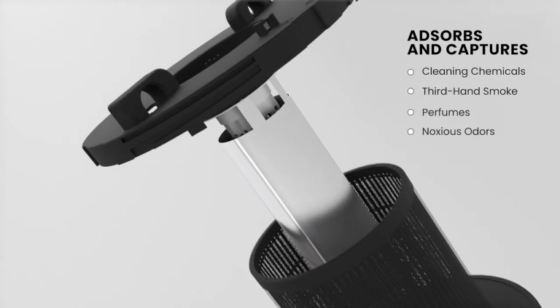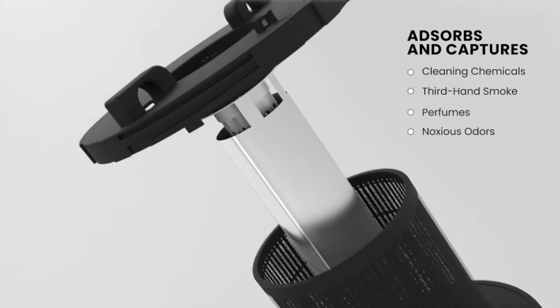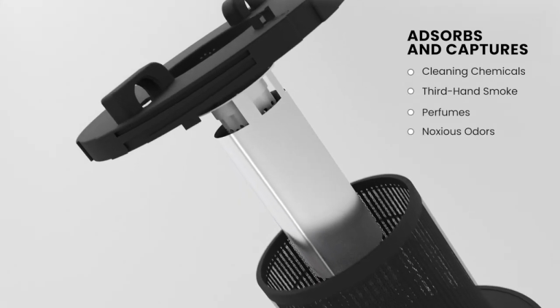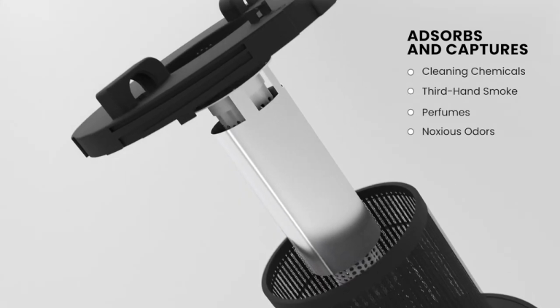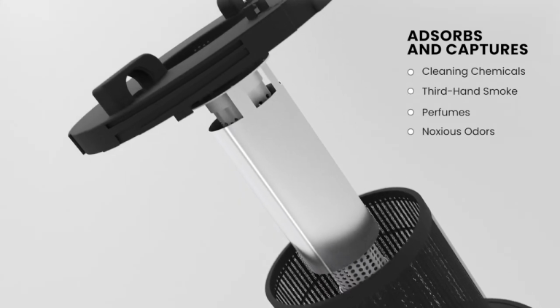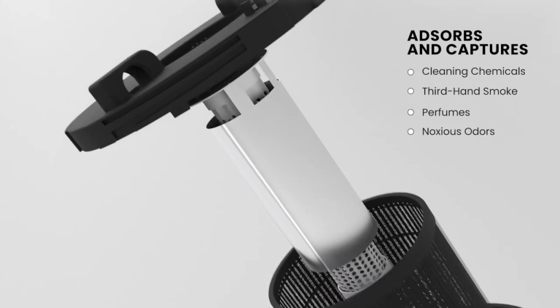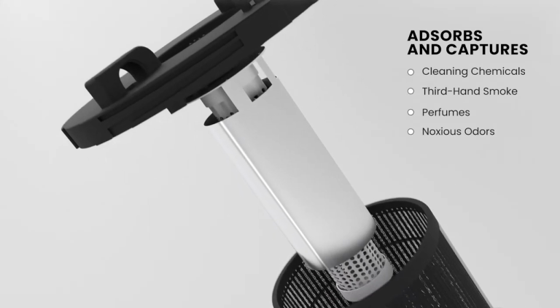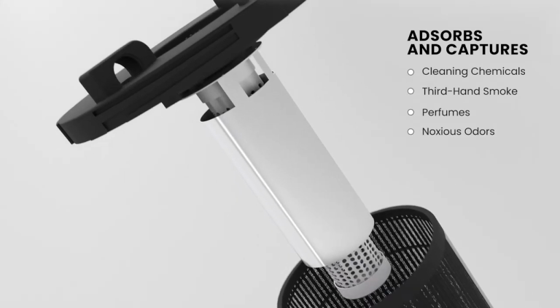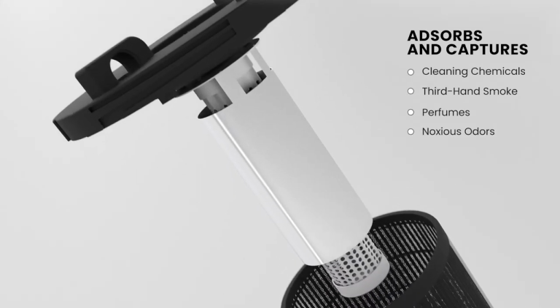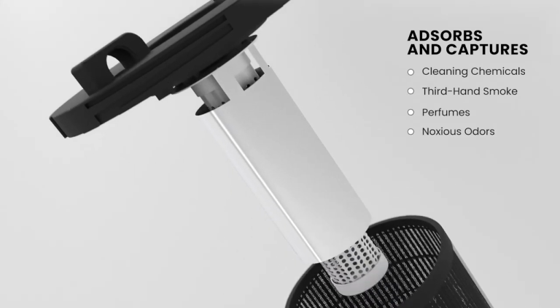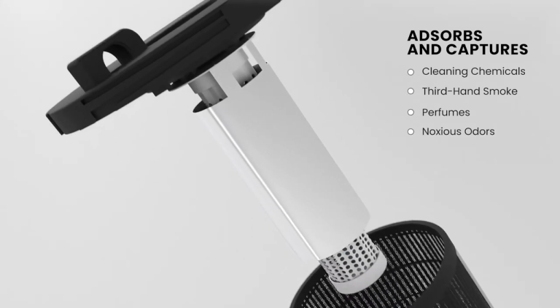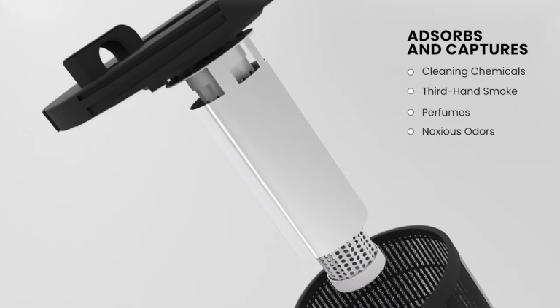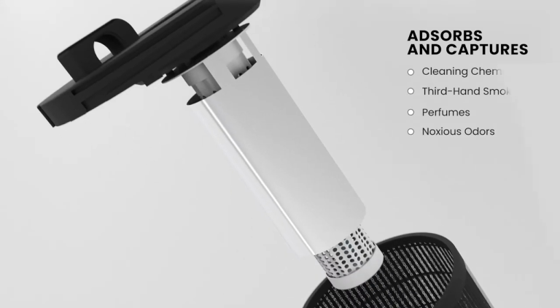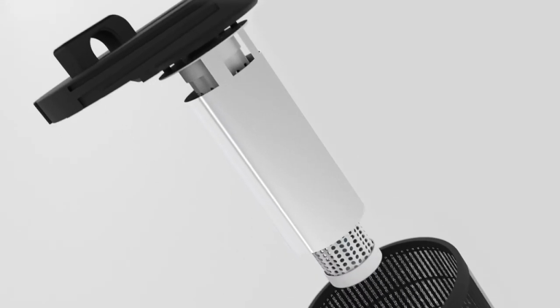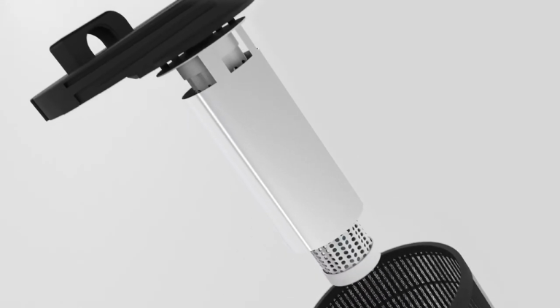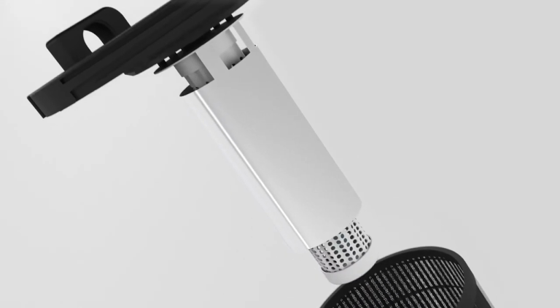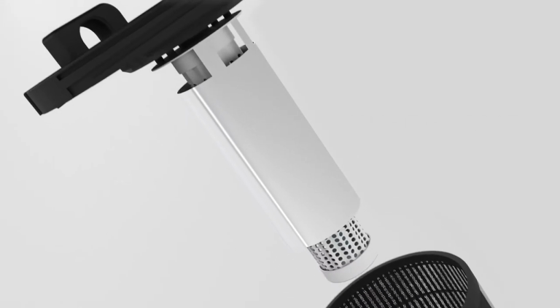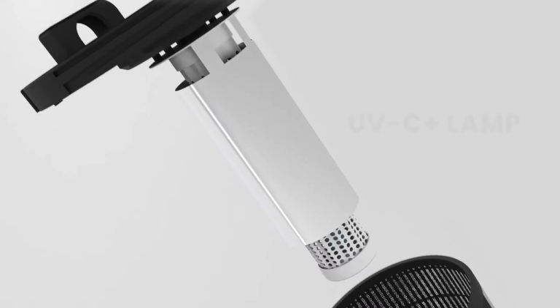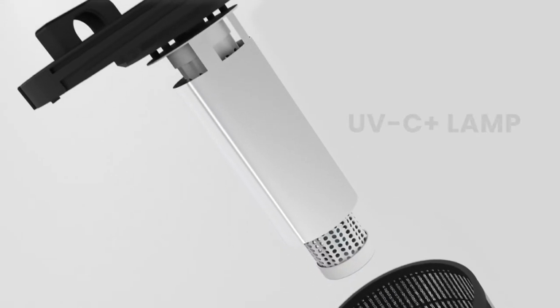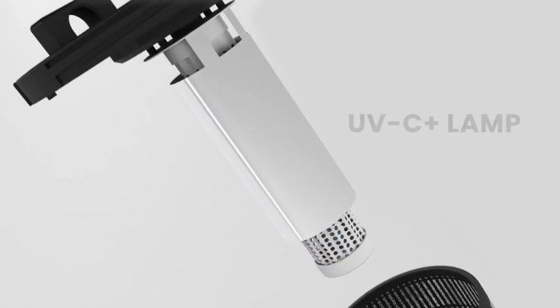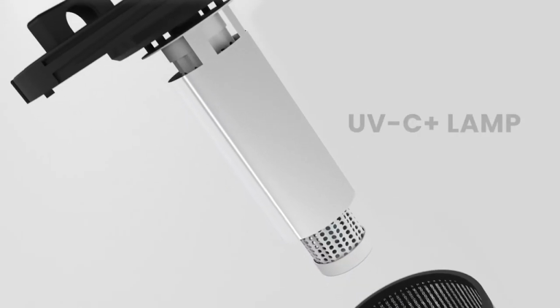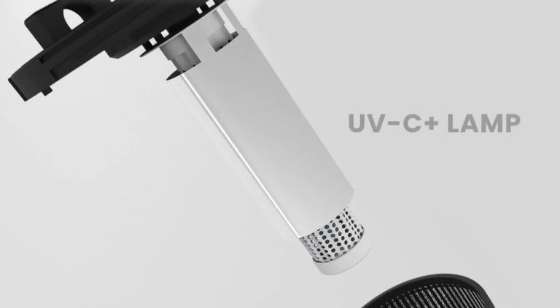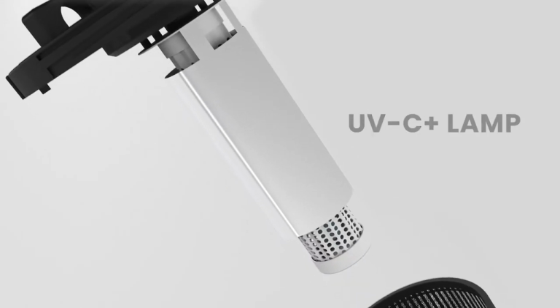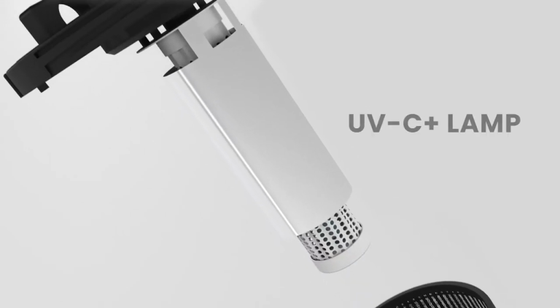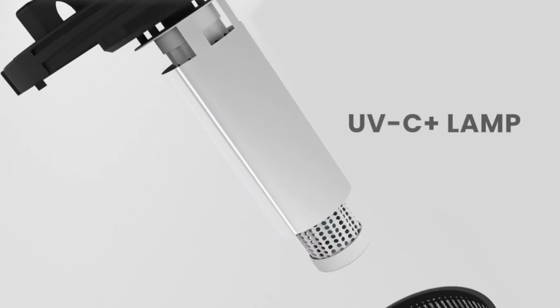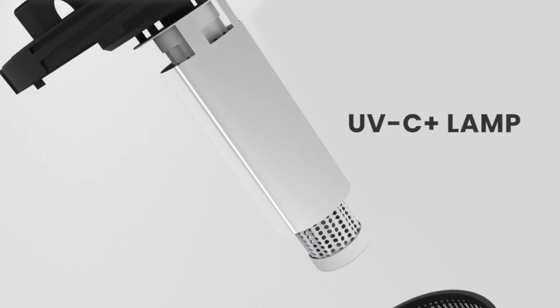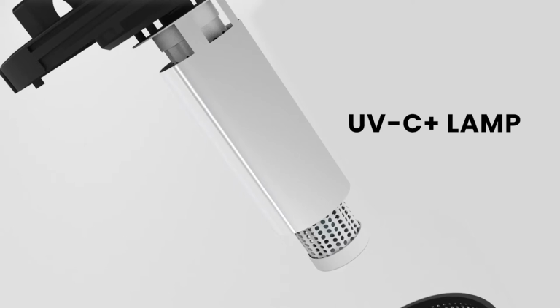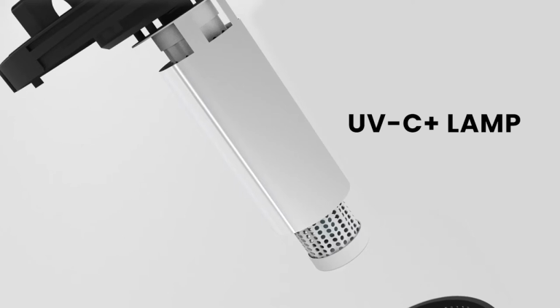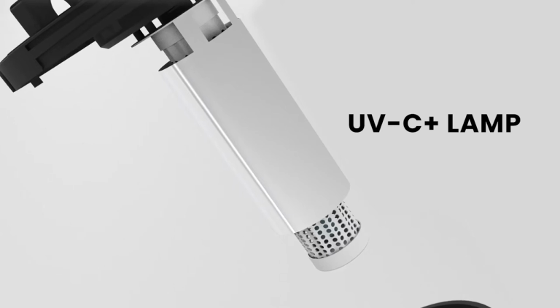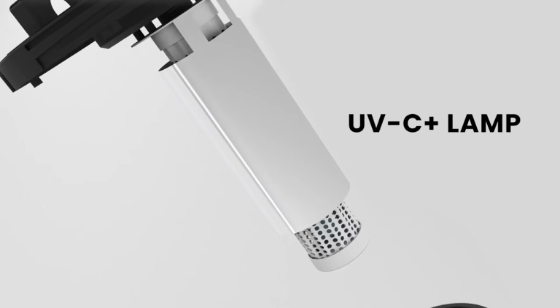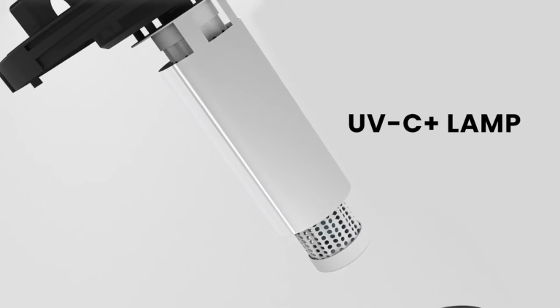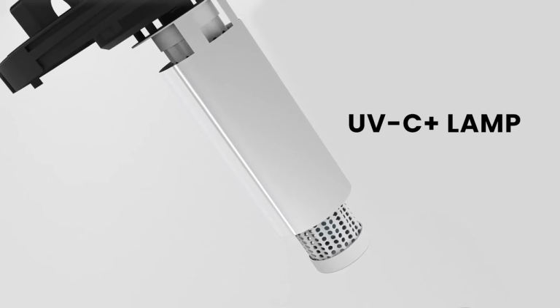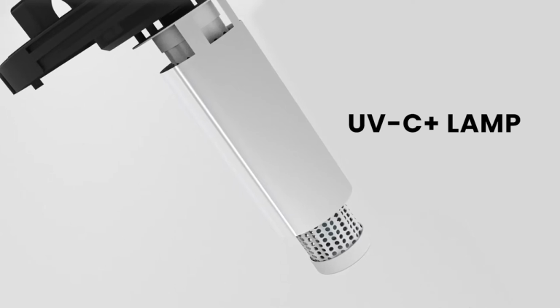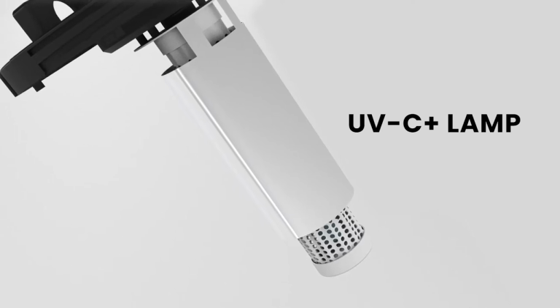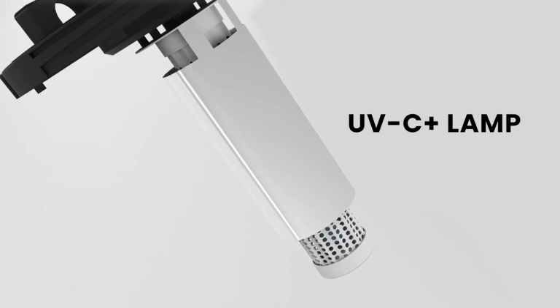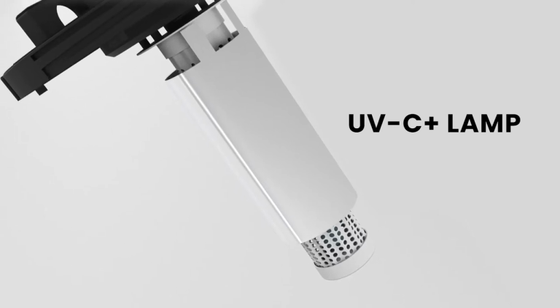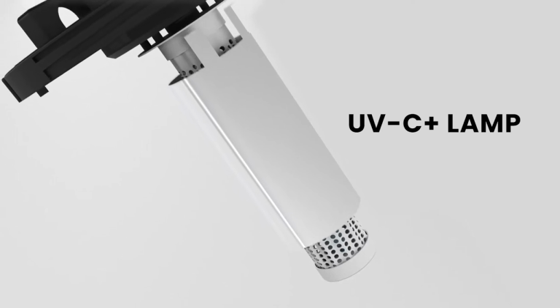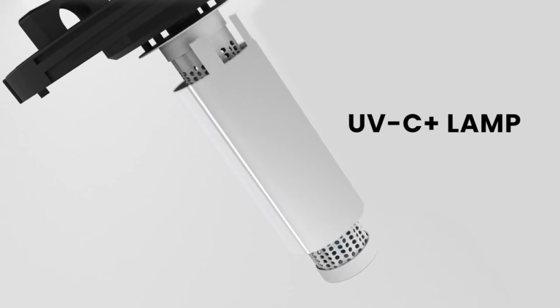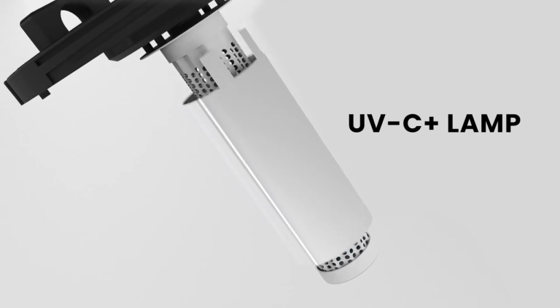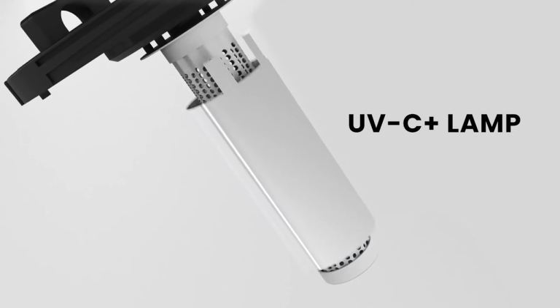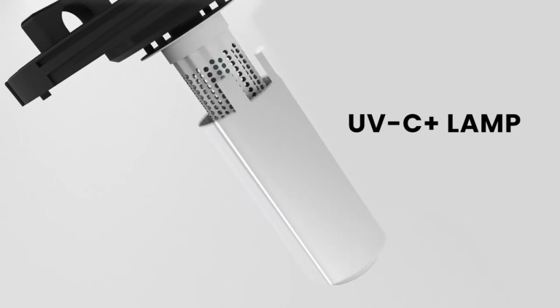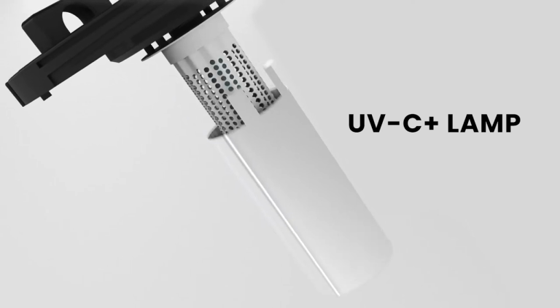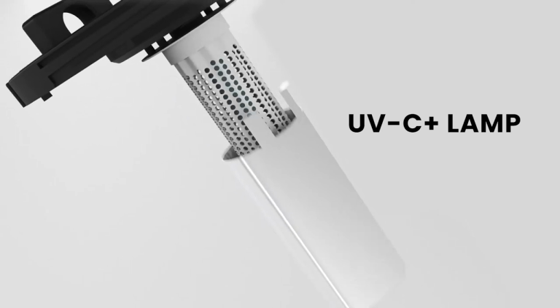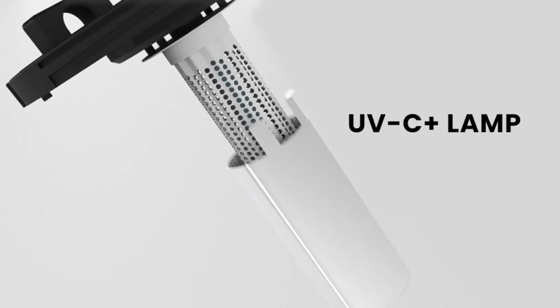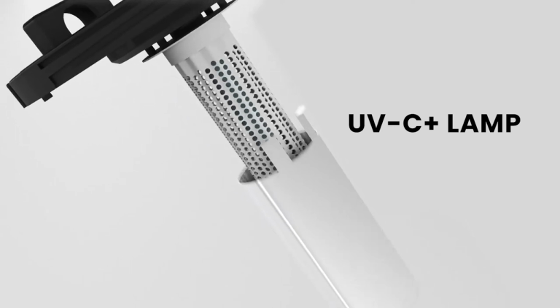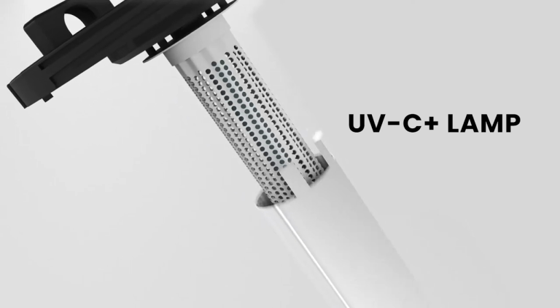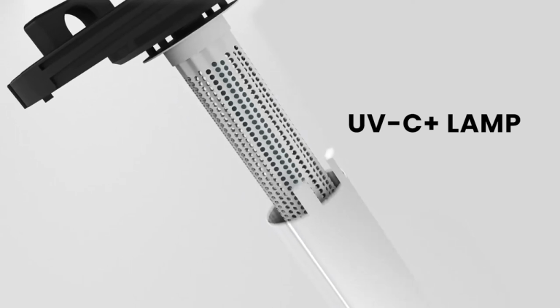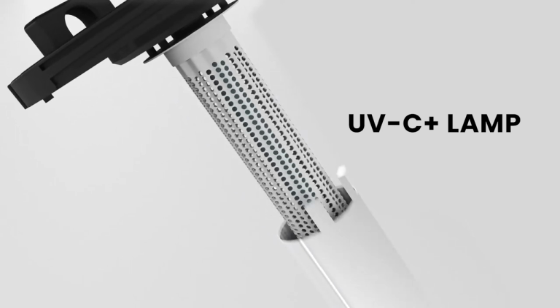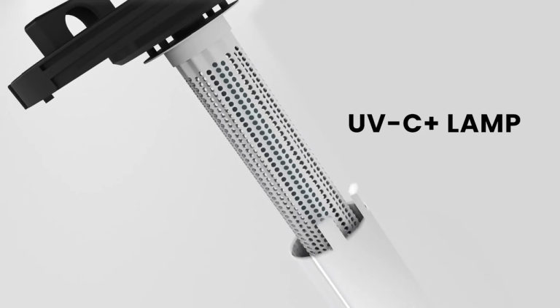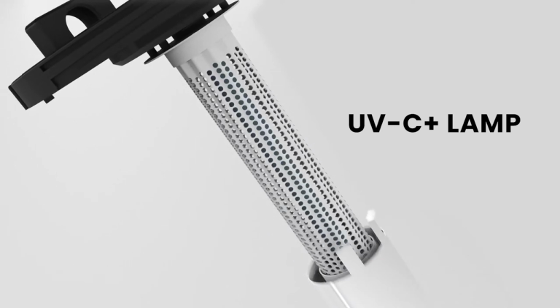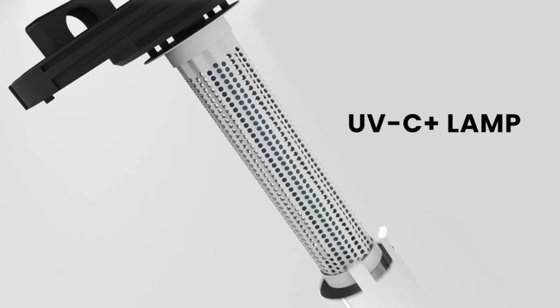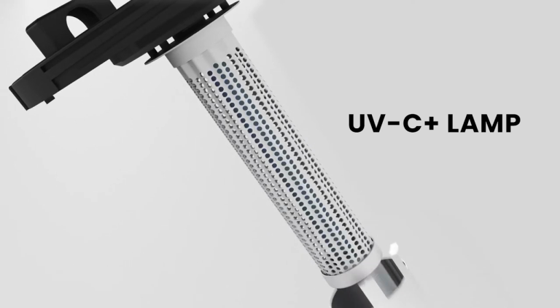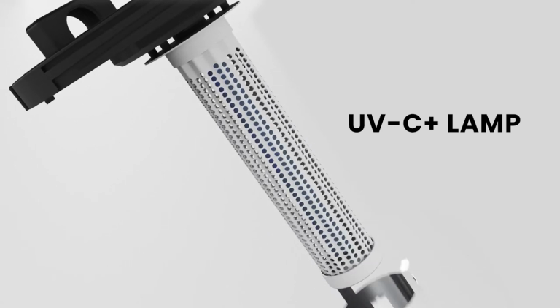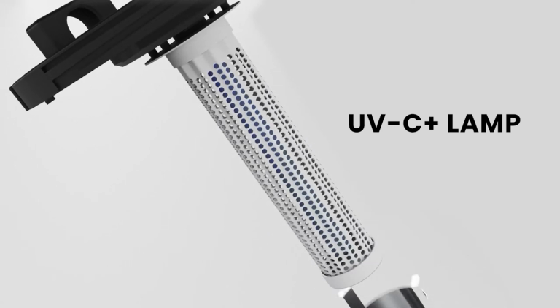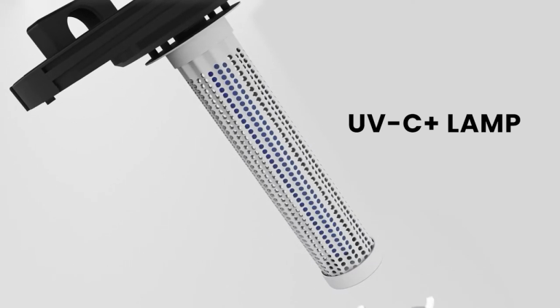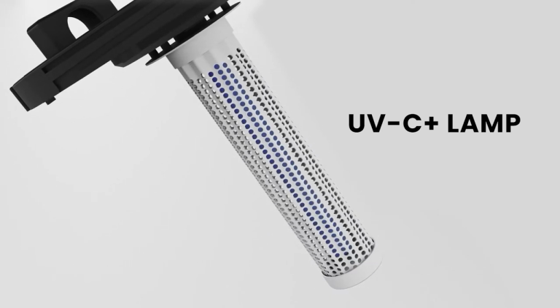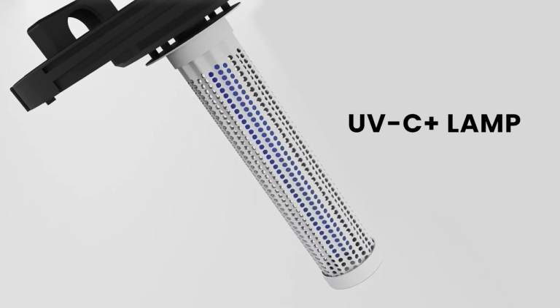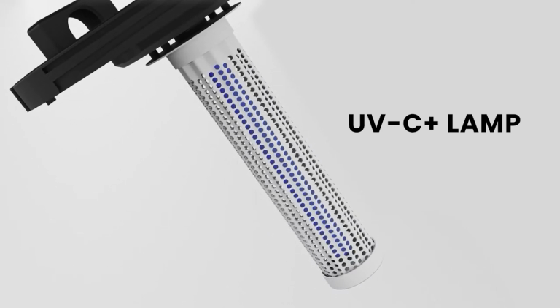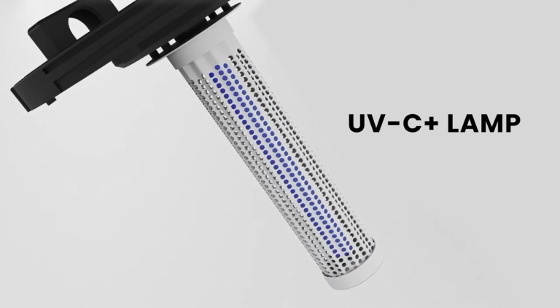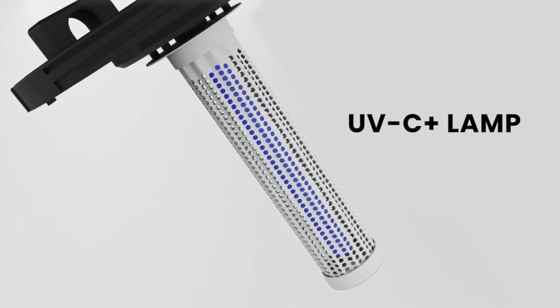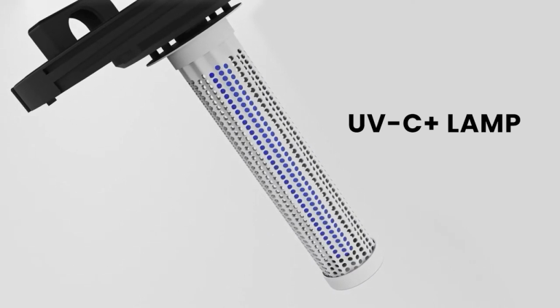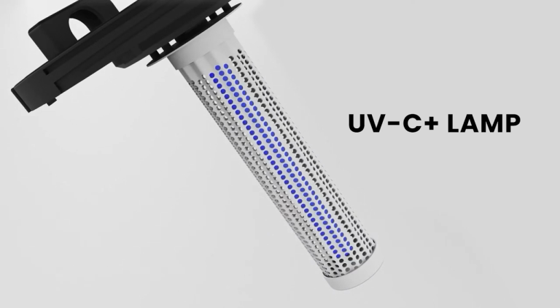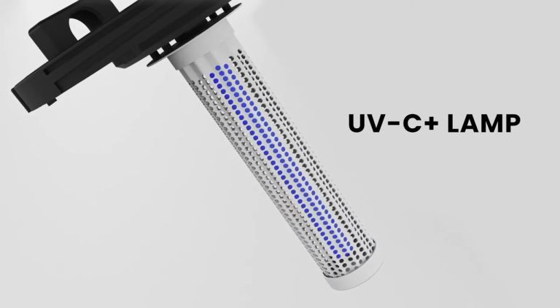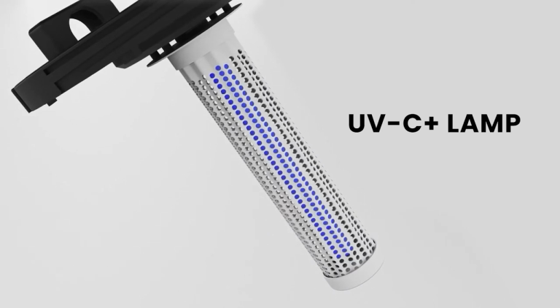From viruses to bacteria, its kill chamber packs a three-punch layer to destroy over 99% of anything that remains in the air.